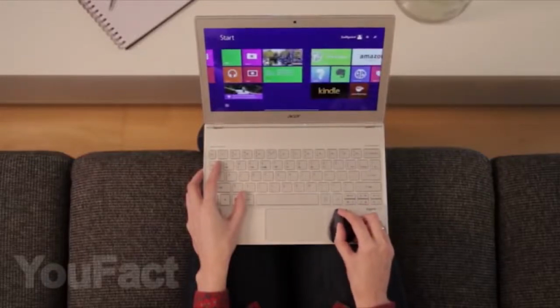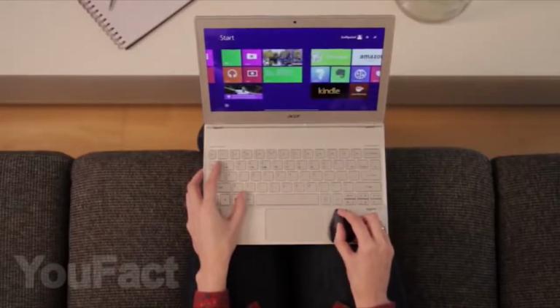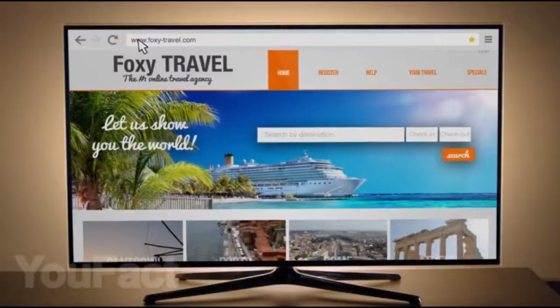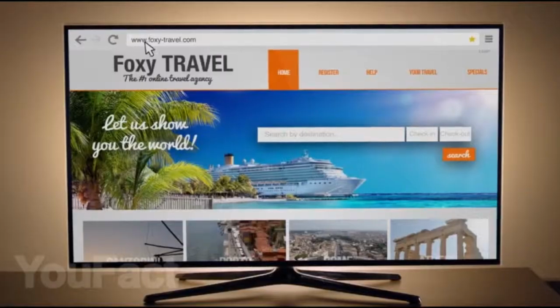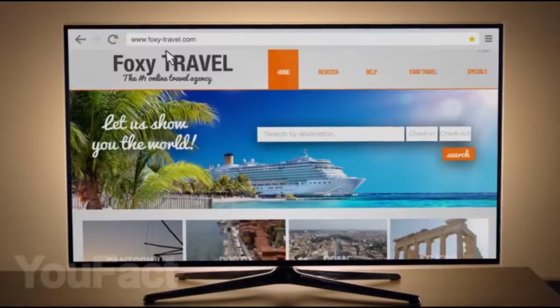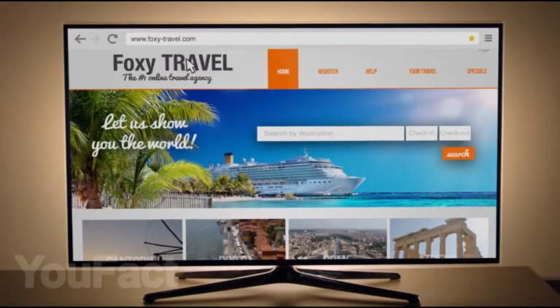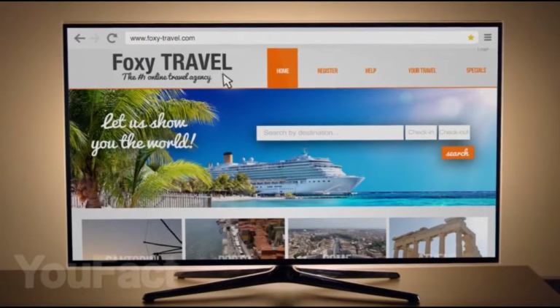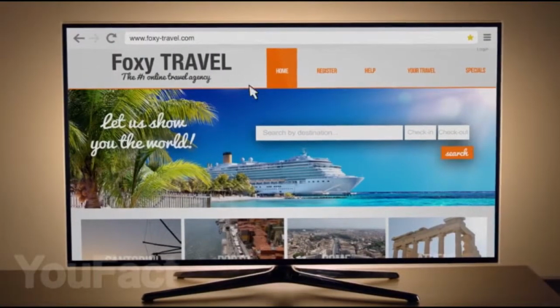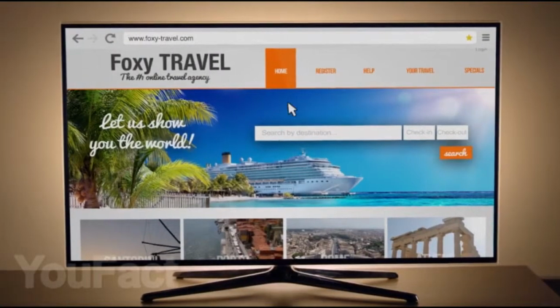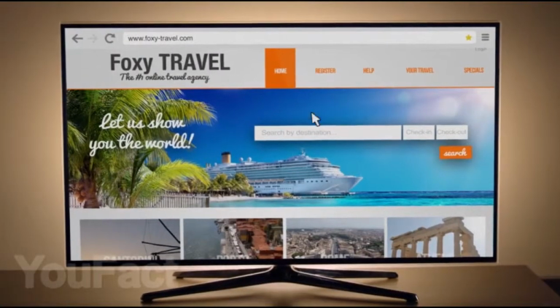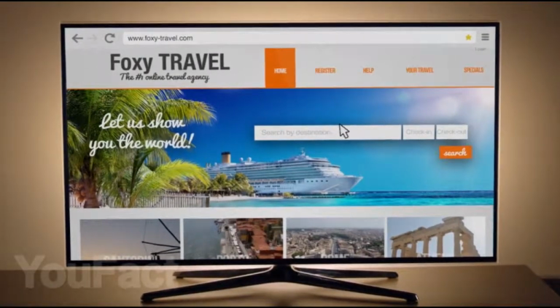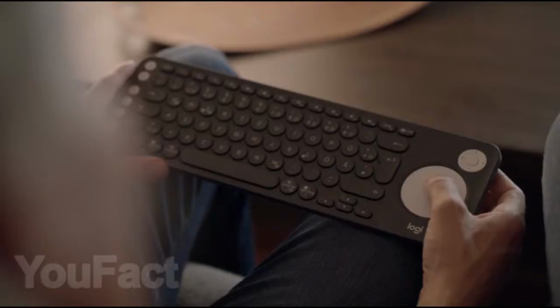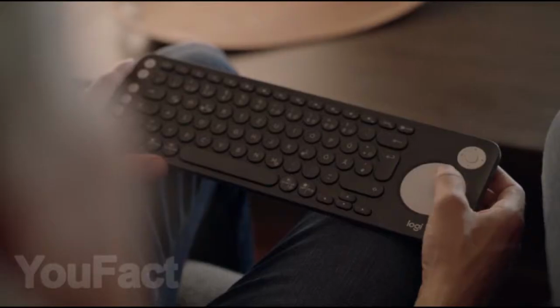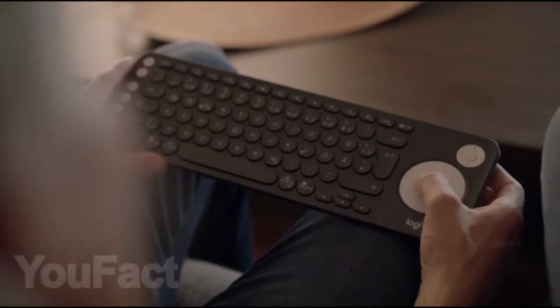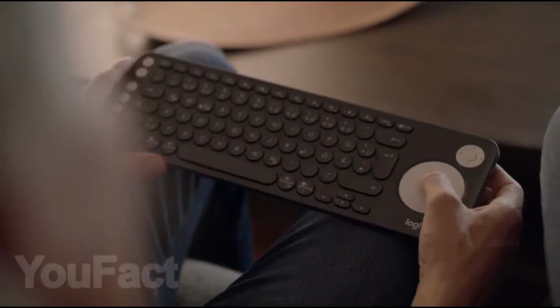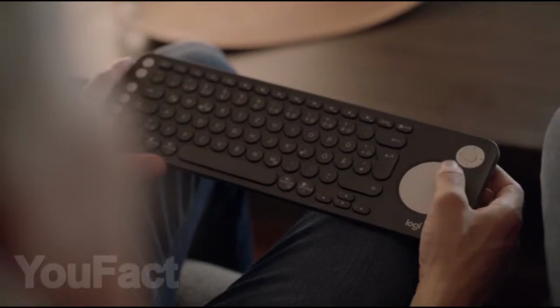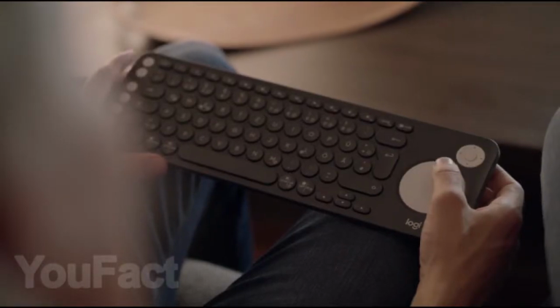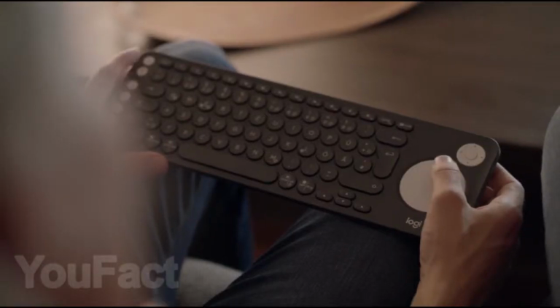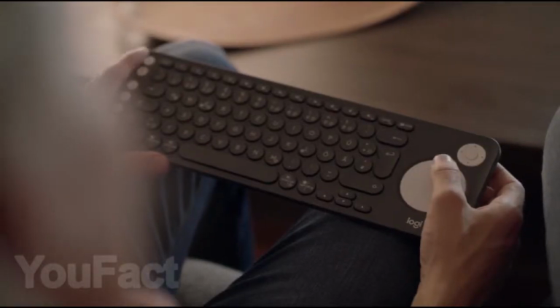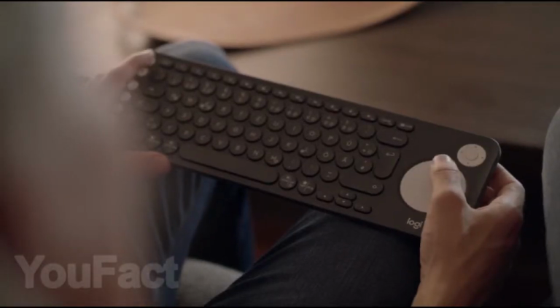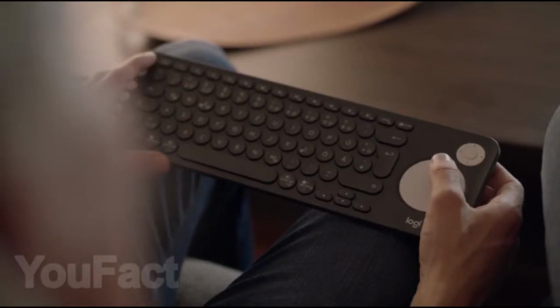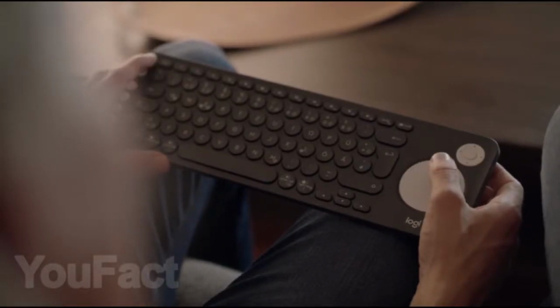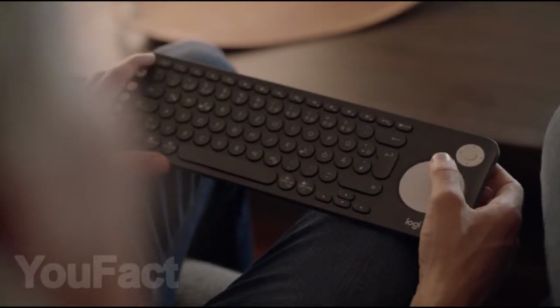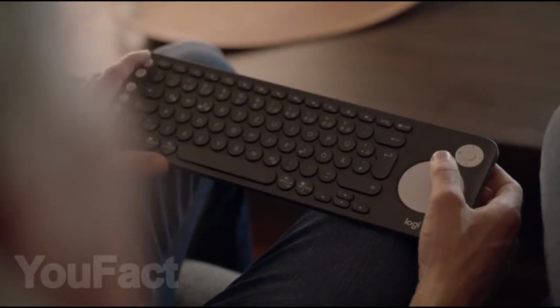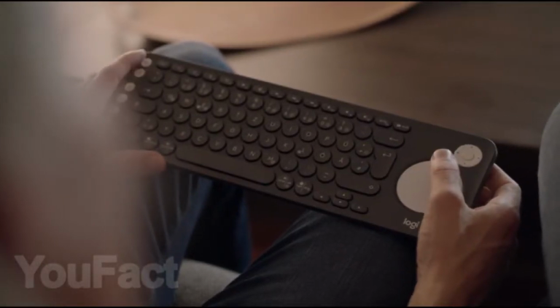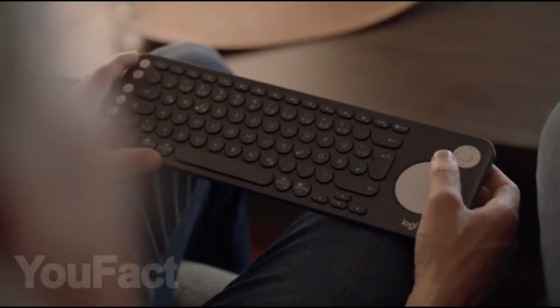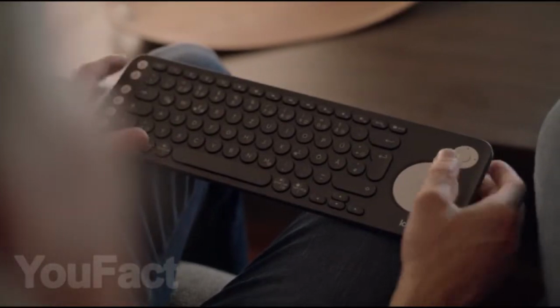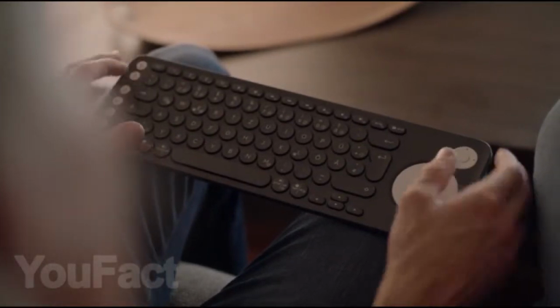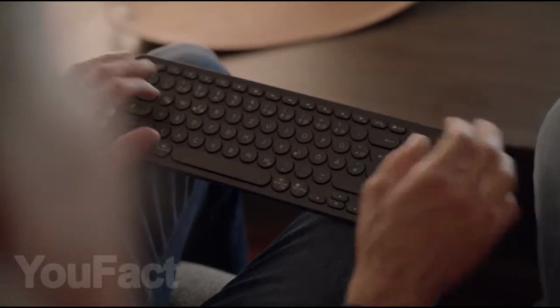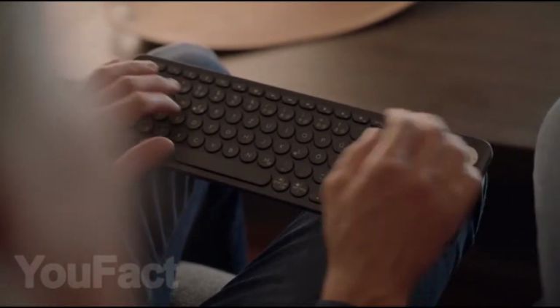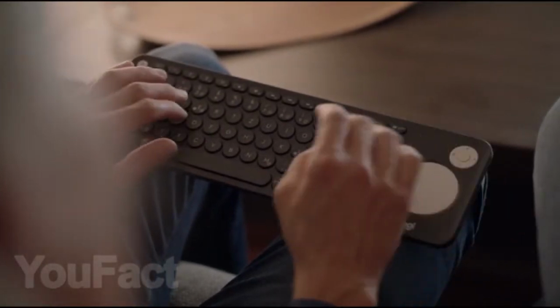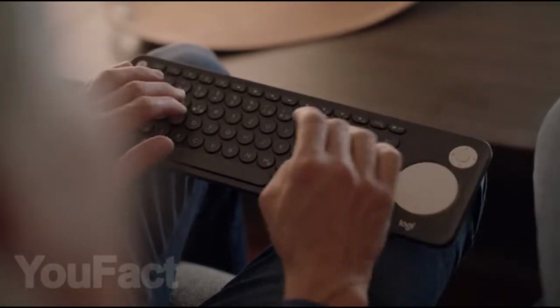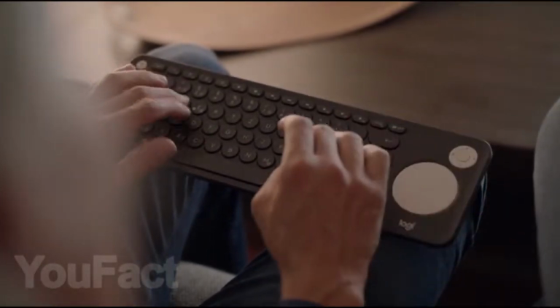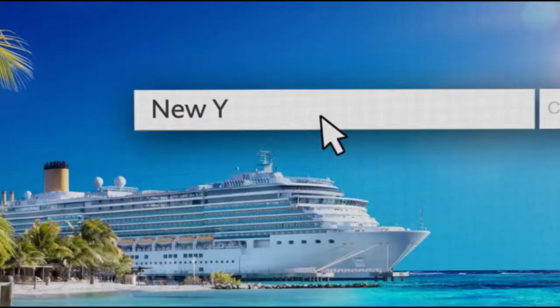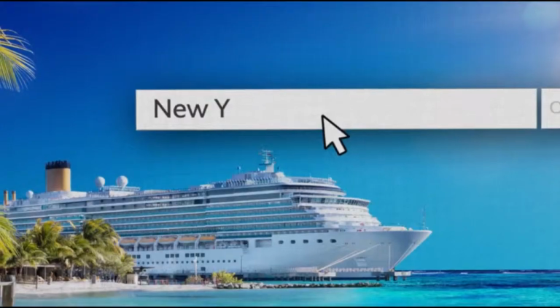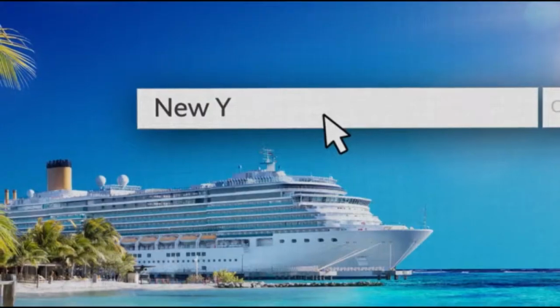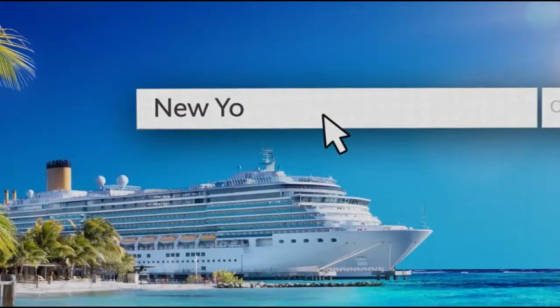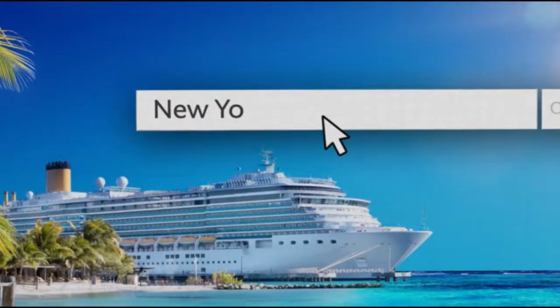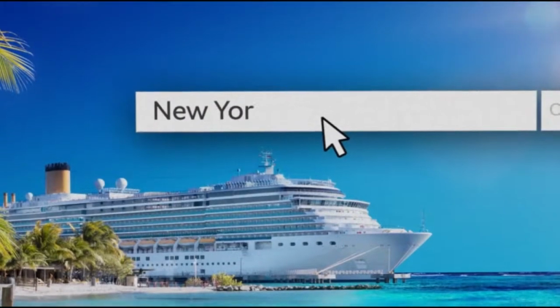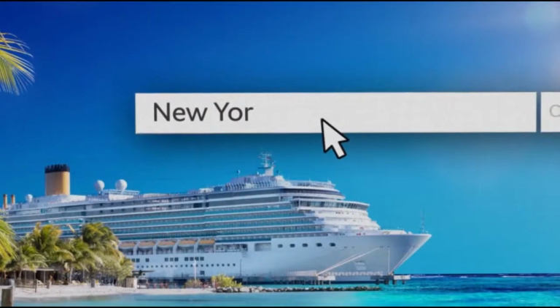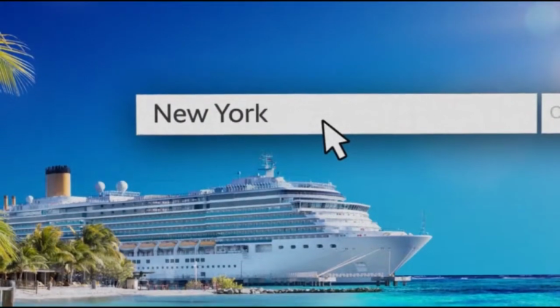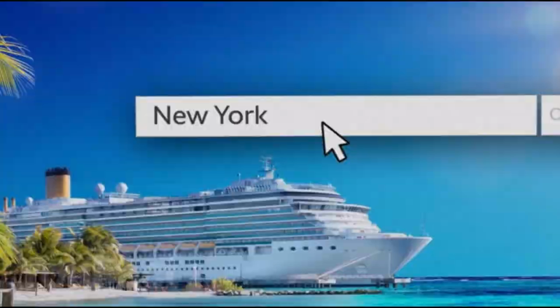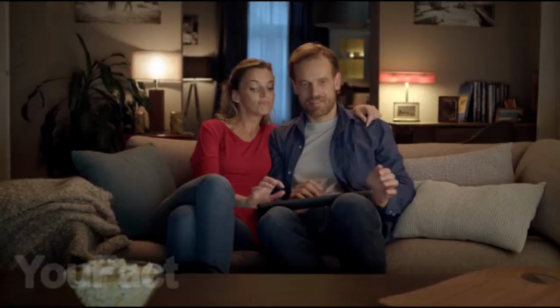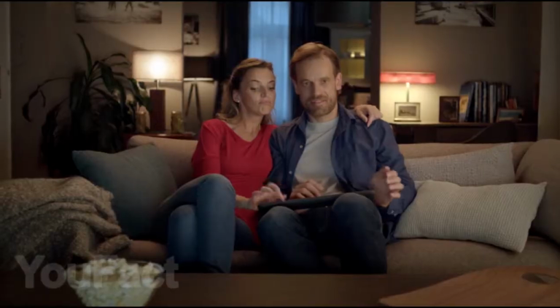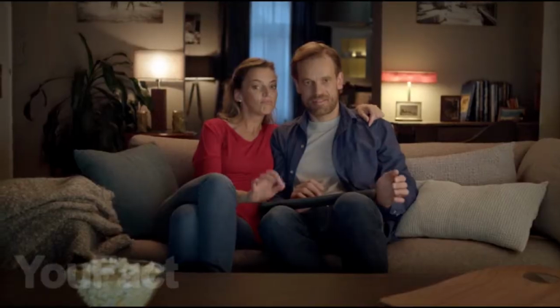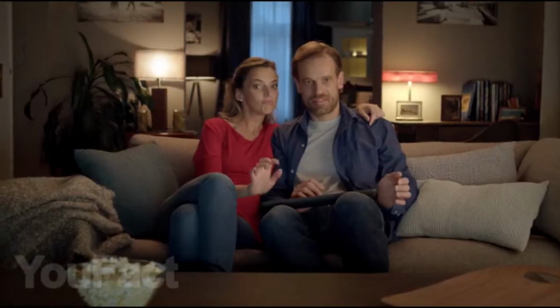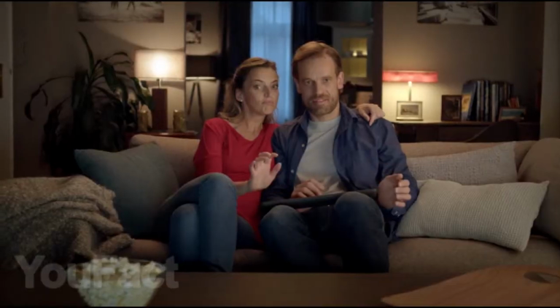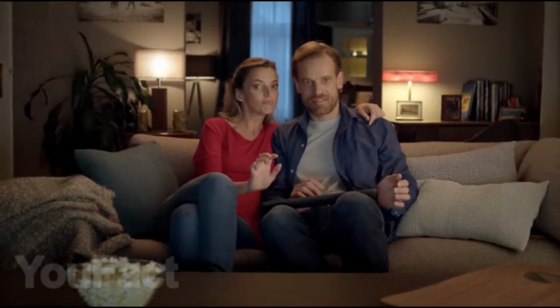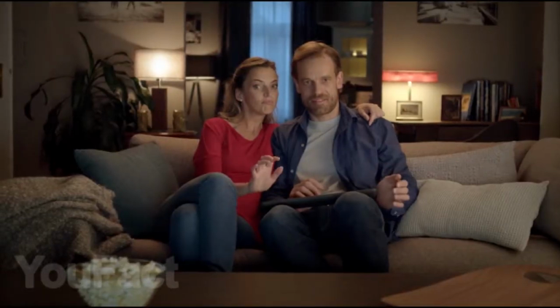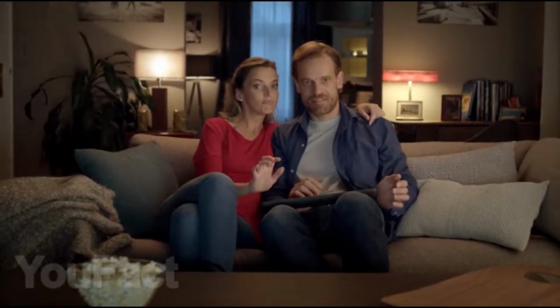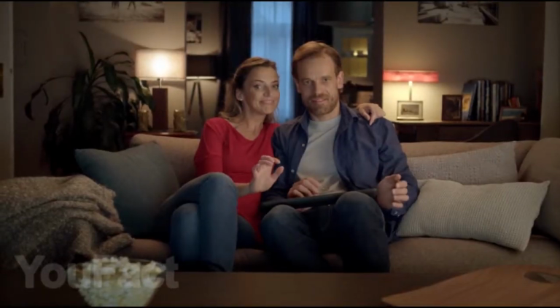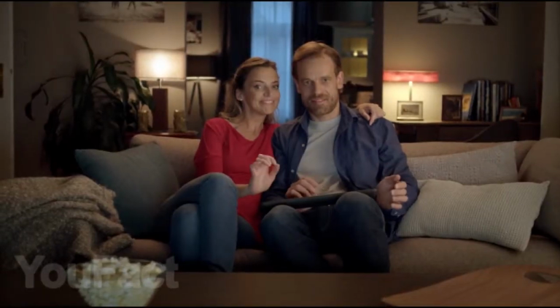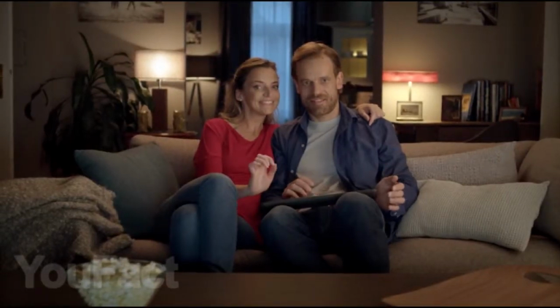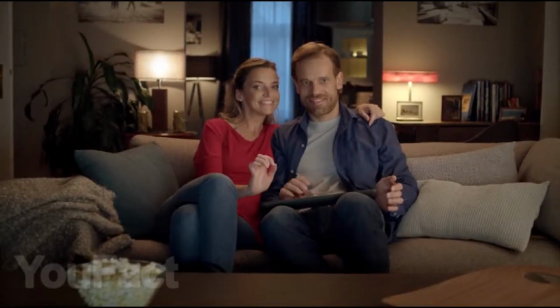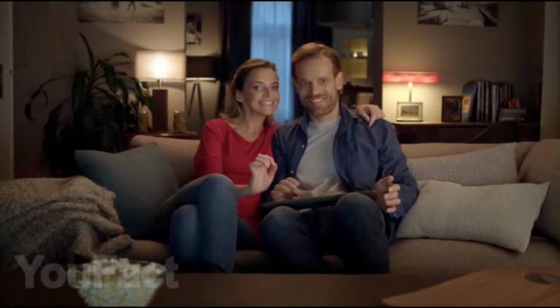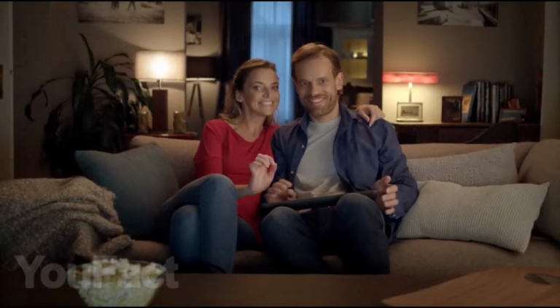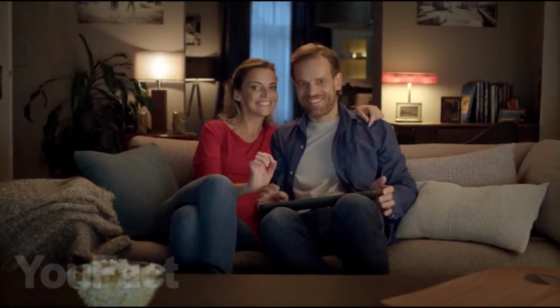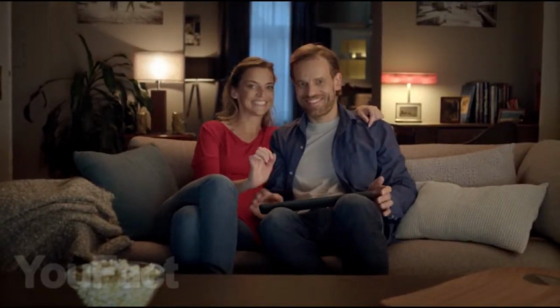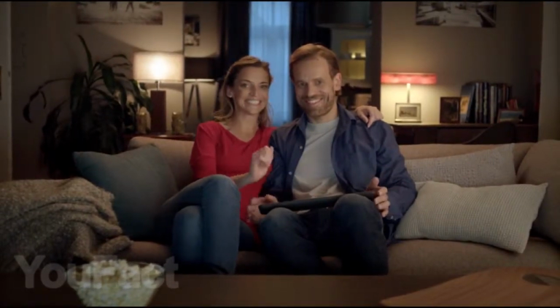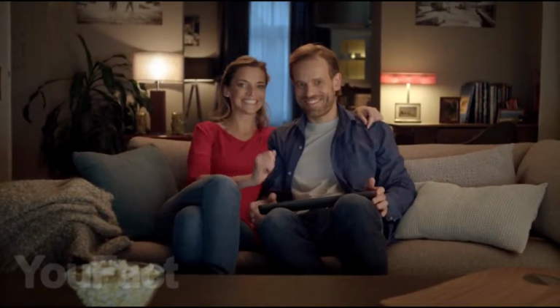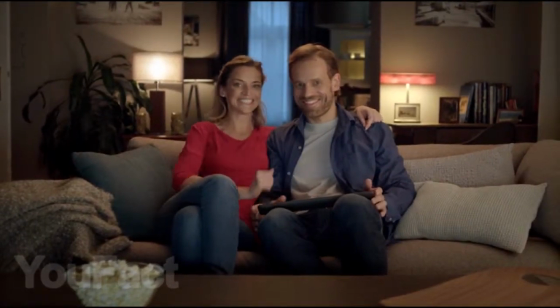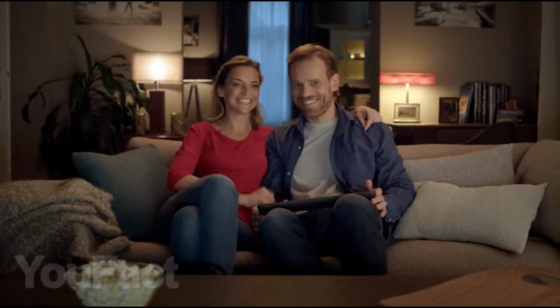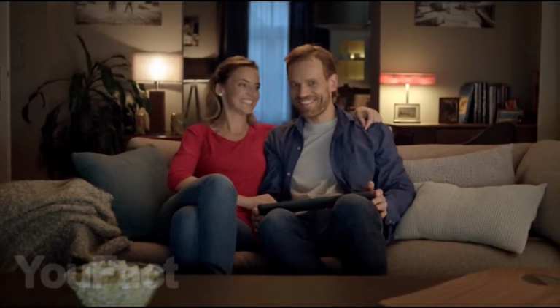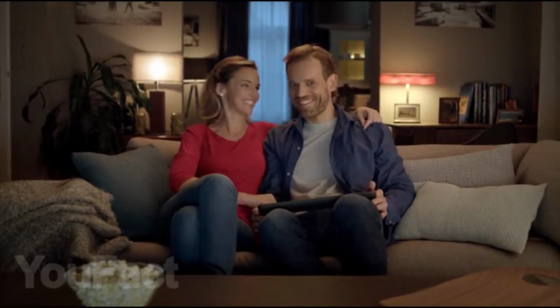Write in the comments what interesting gadget for your computer you already use and what you liked most in this selection. See you soon.